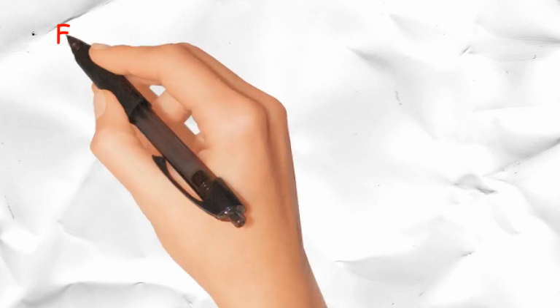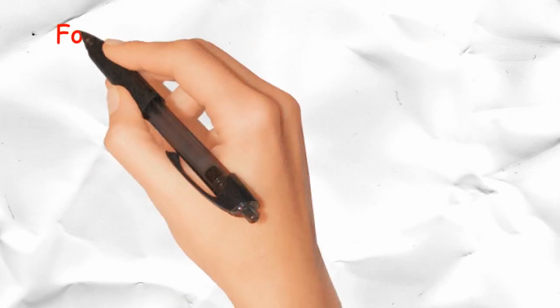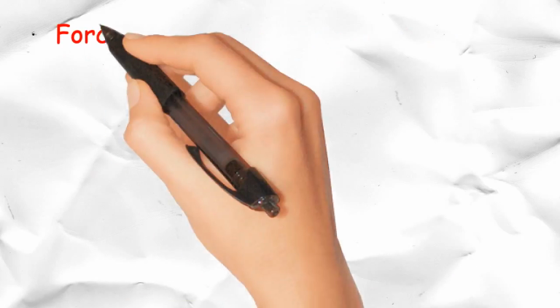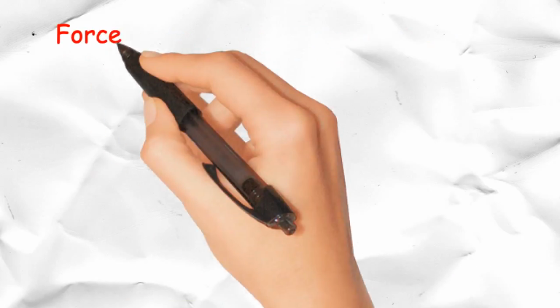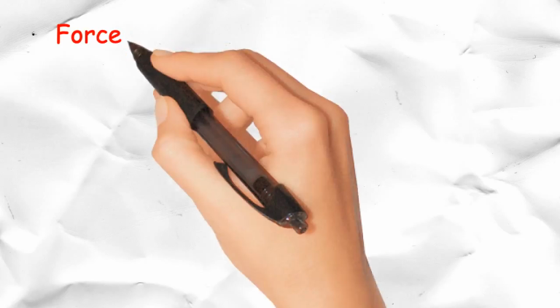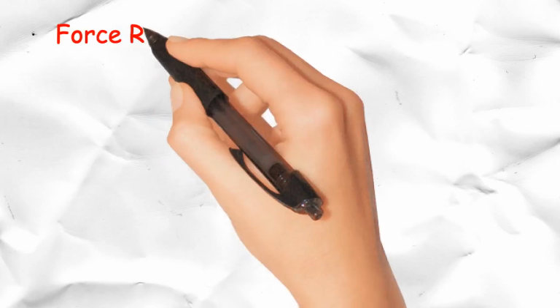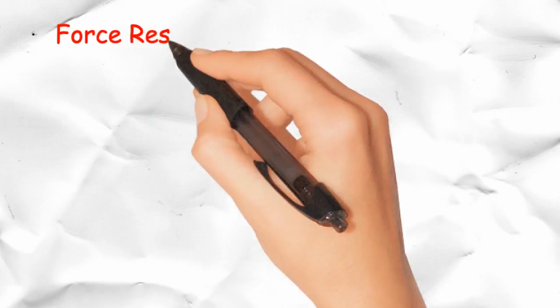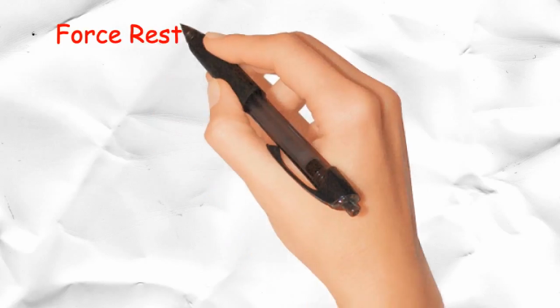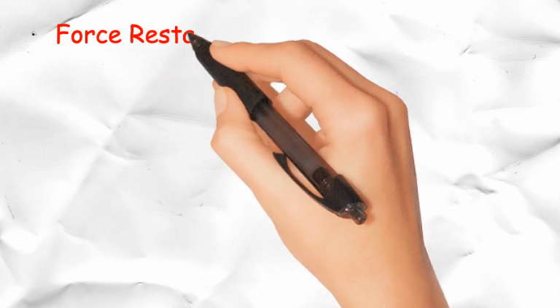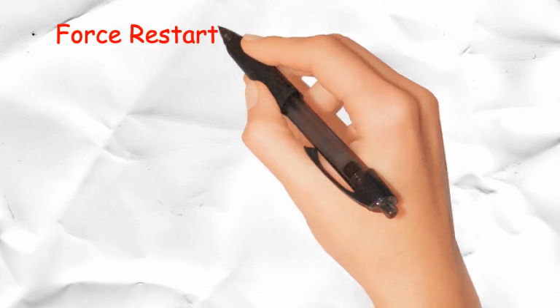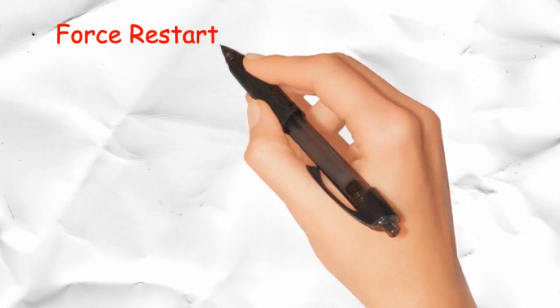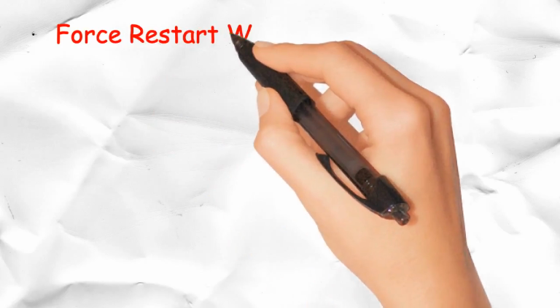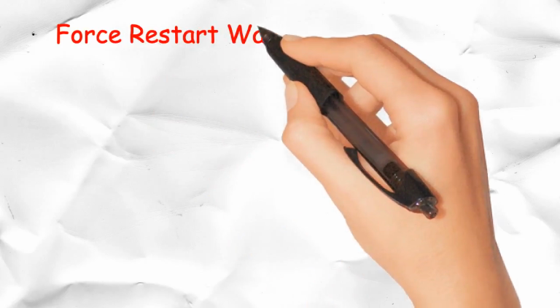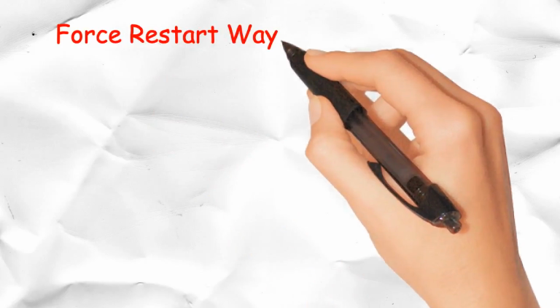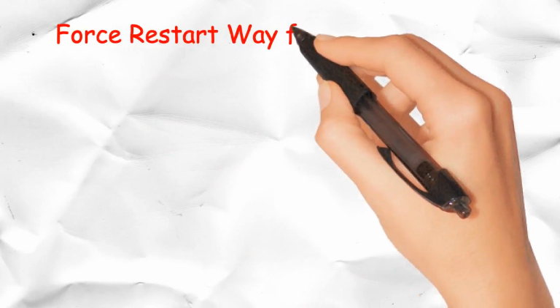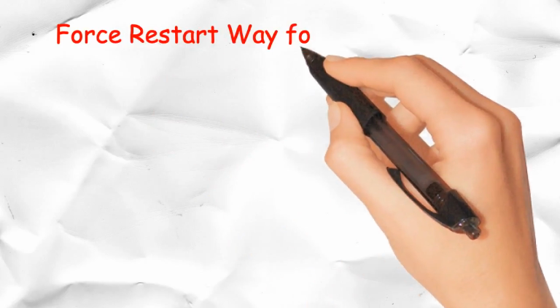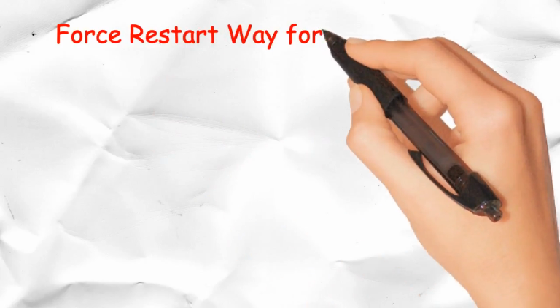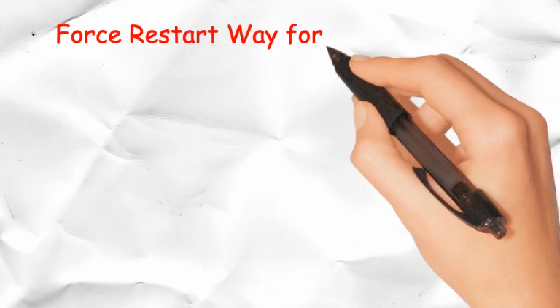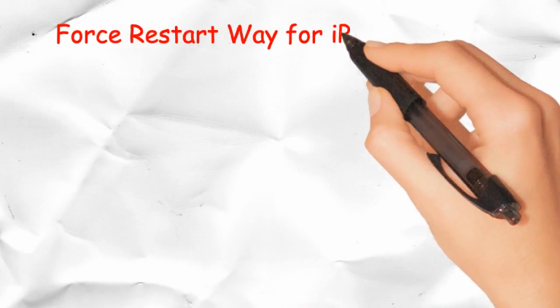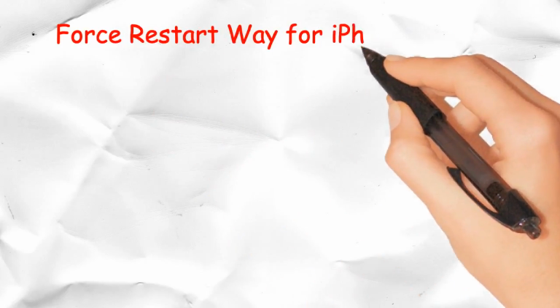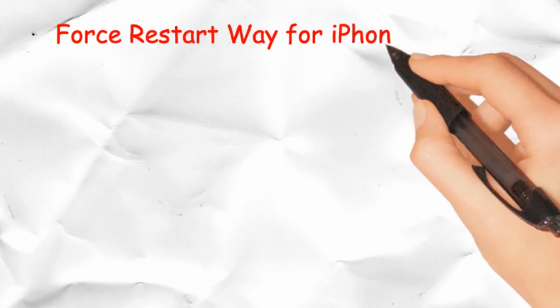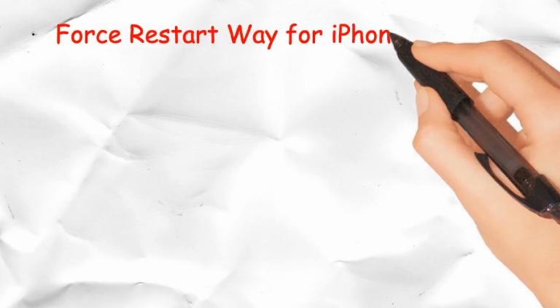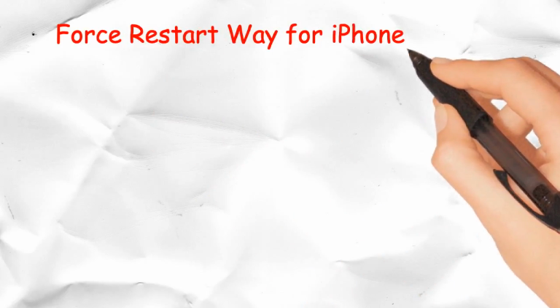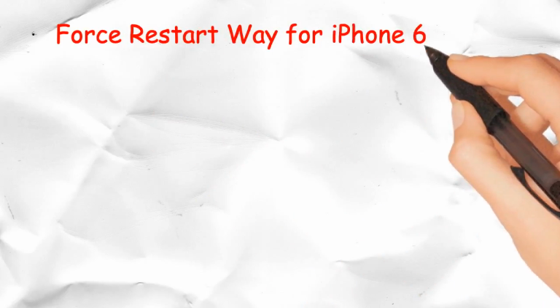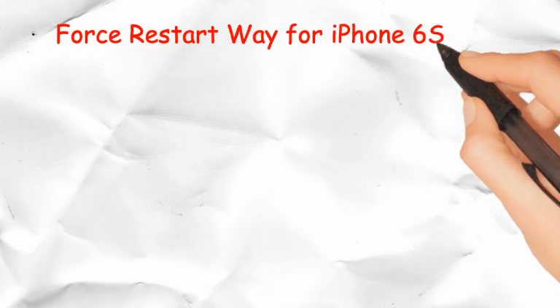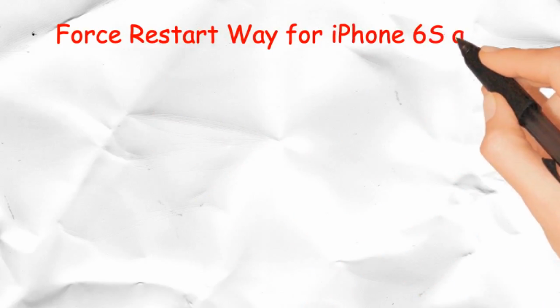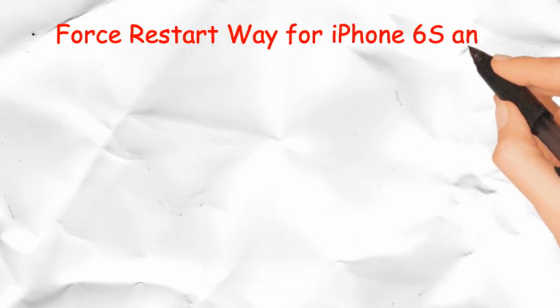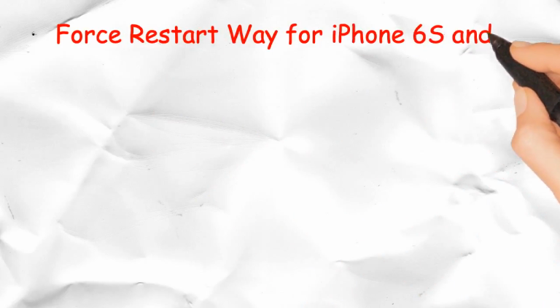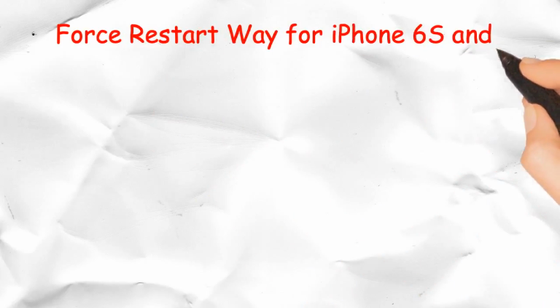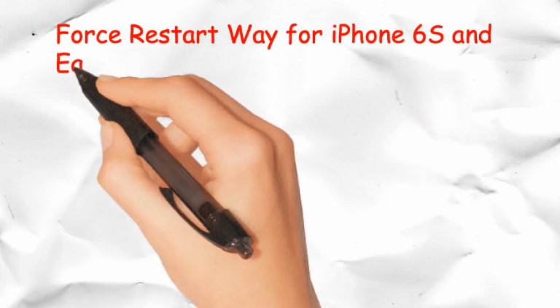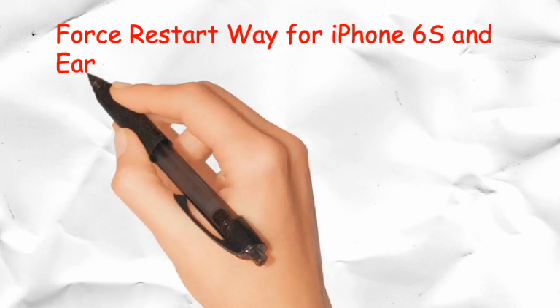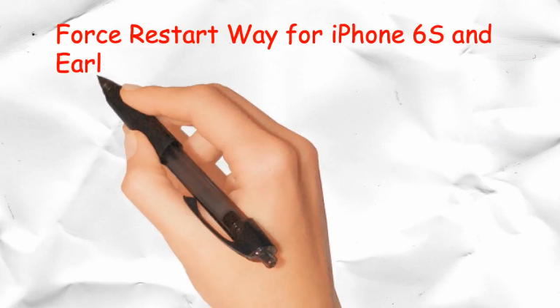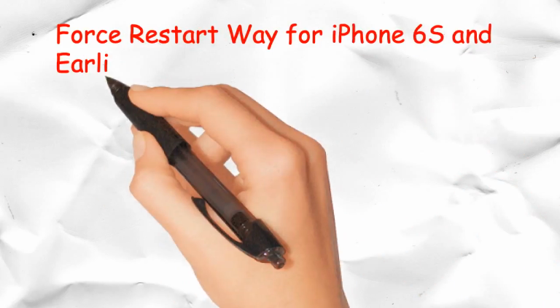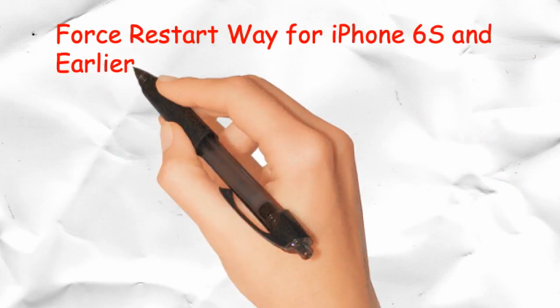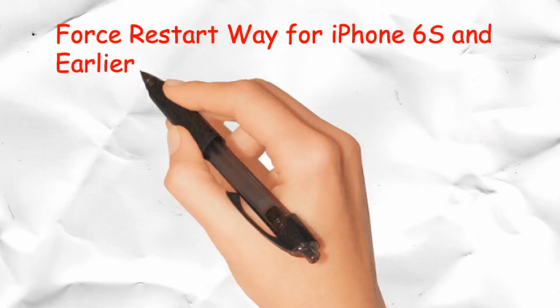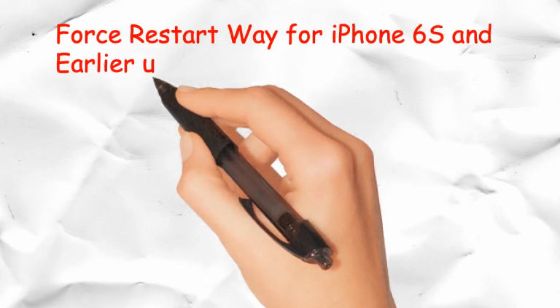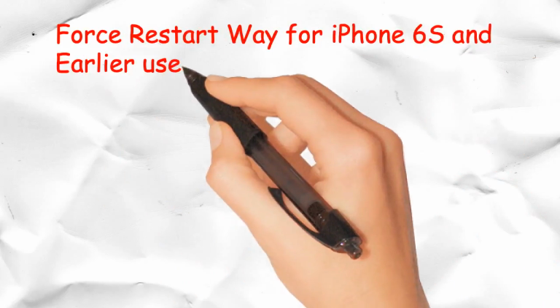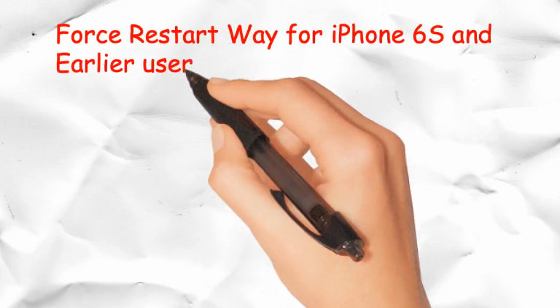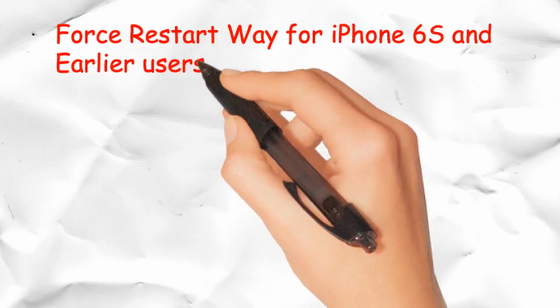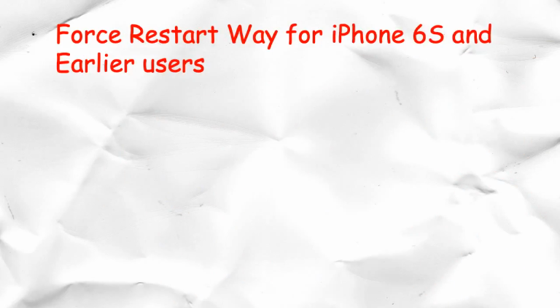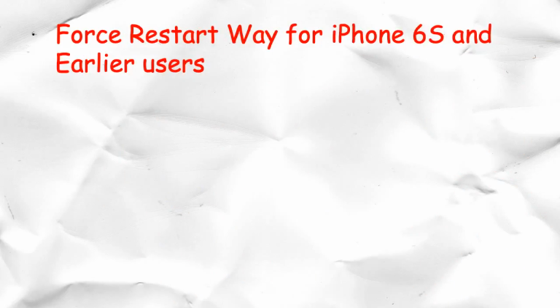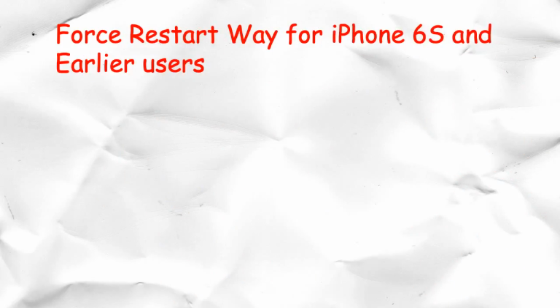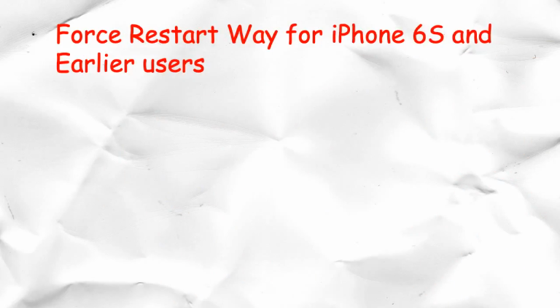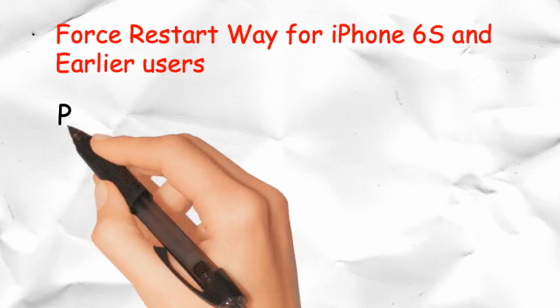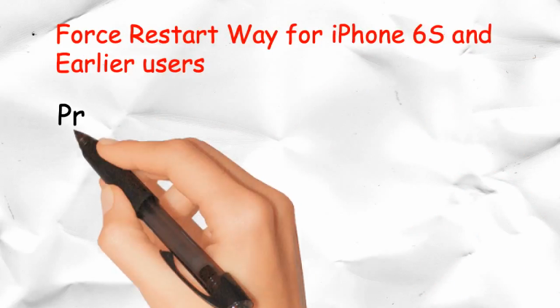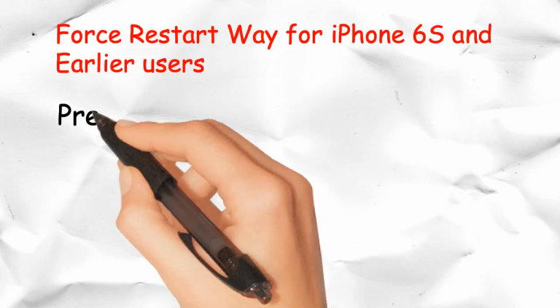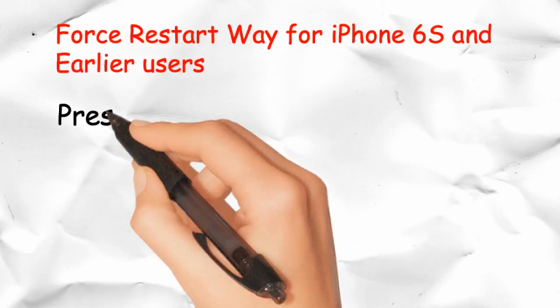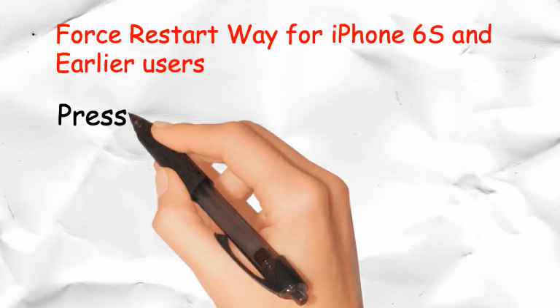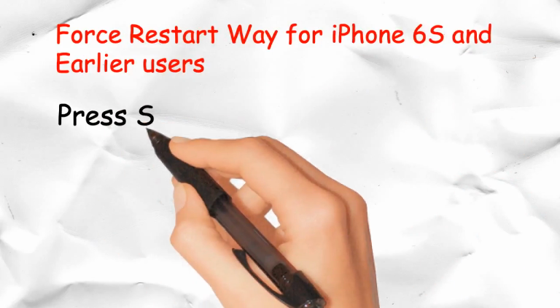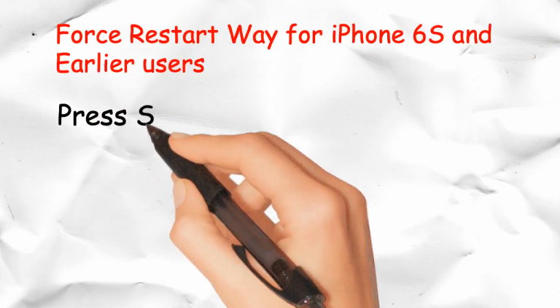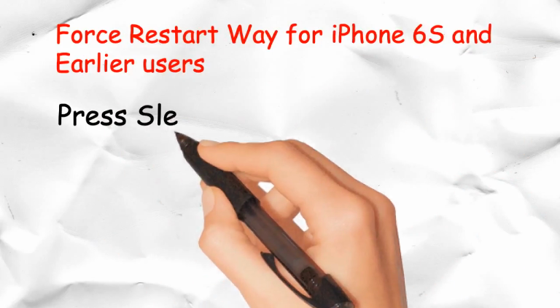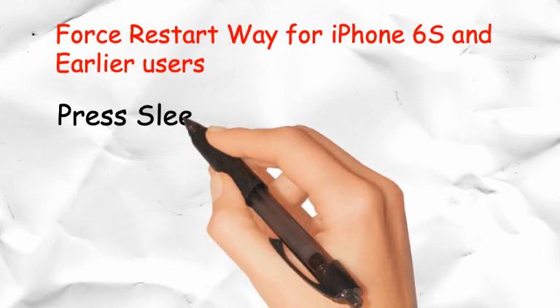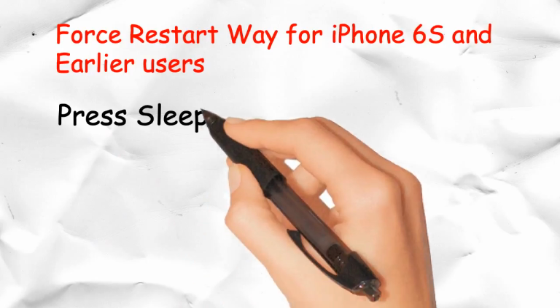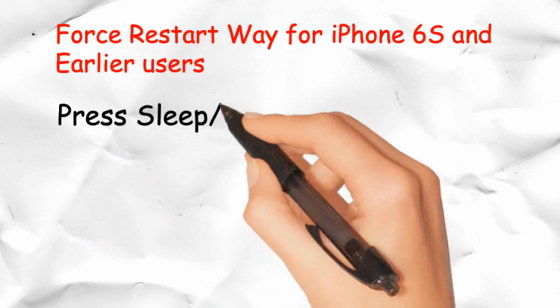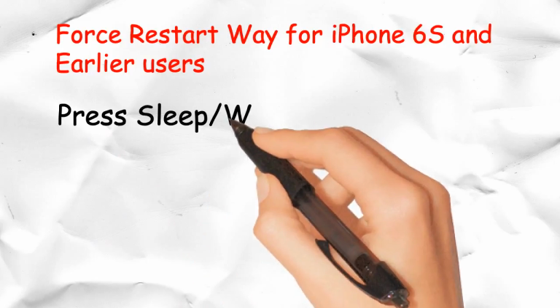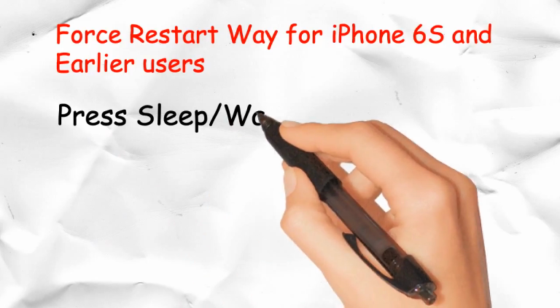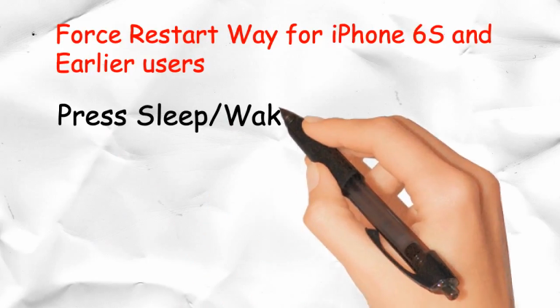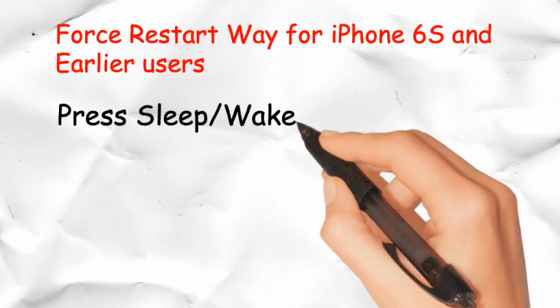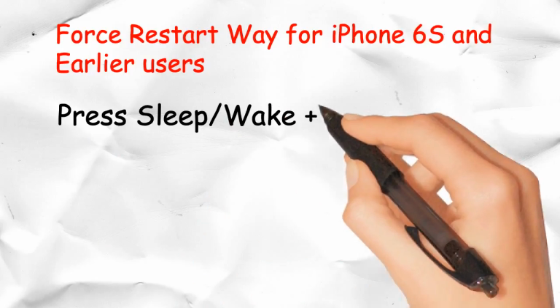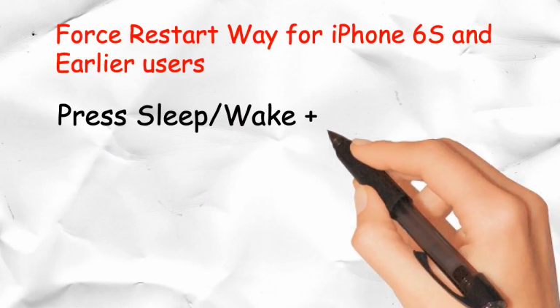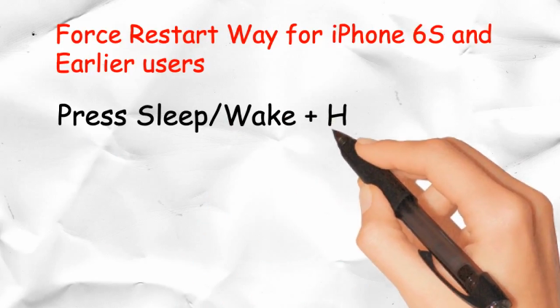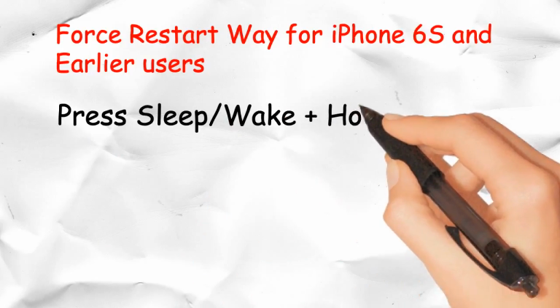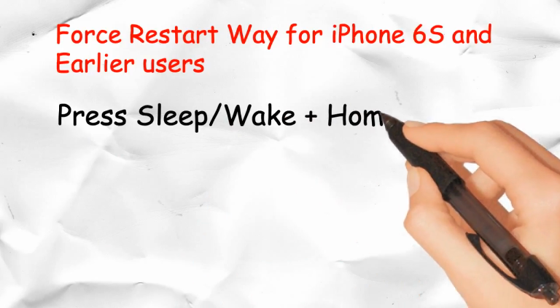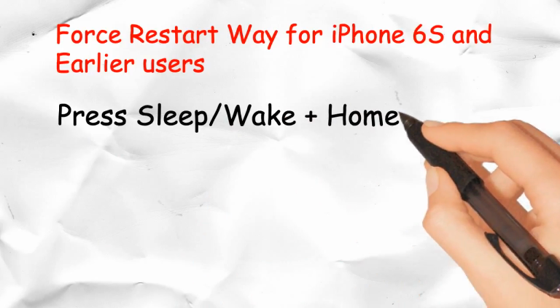Force restart for iPhone 6s and earlier users: Press the sleep/wake and home button together and hold until the device restarts.